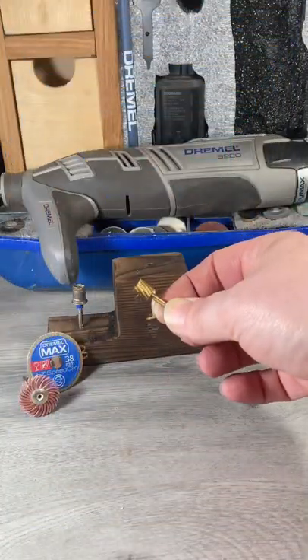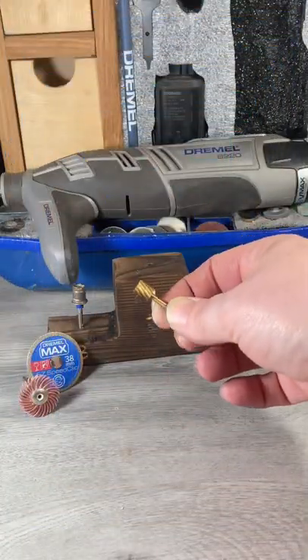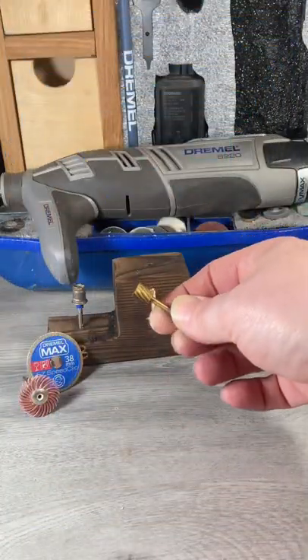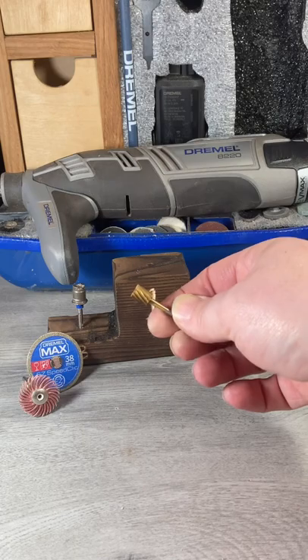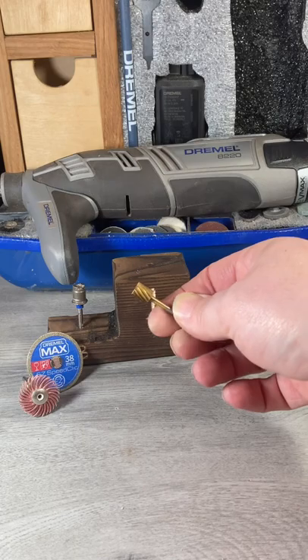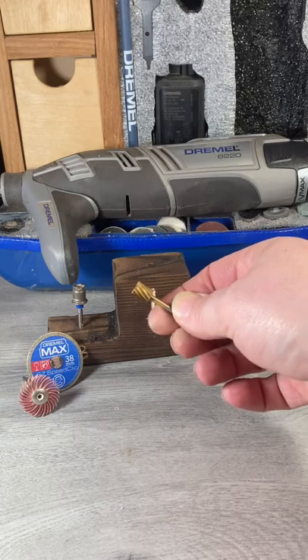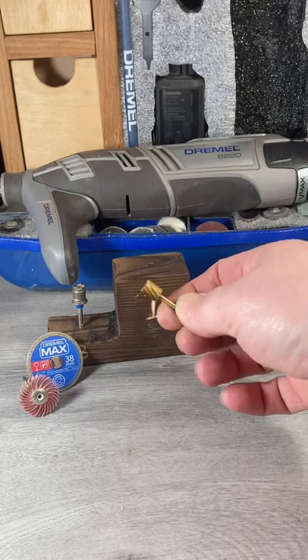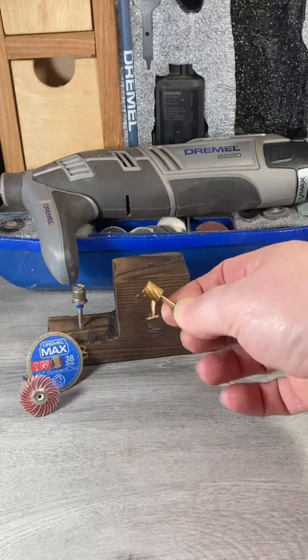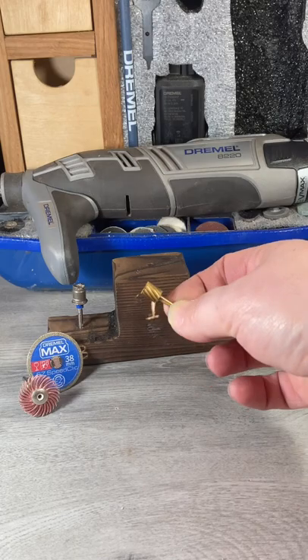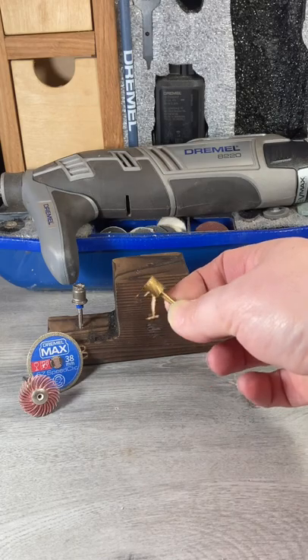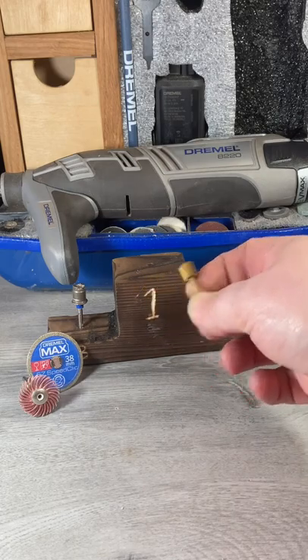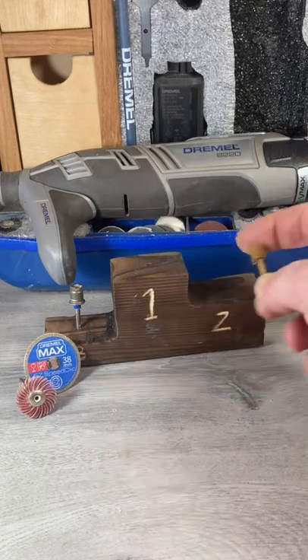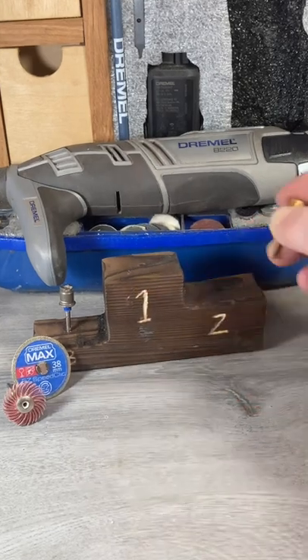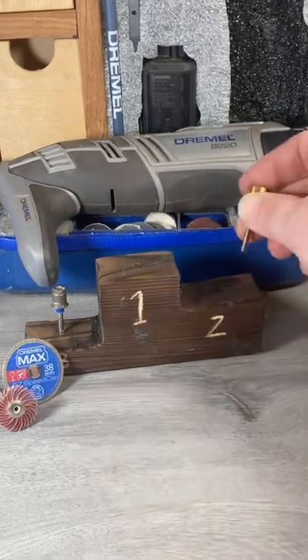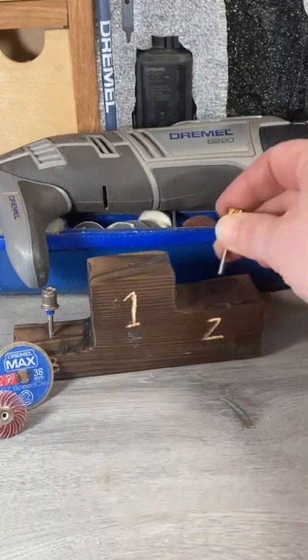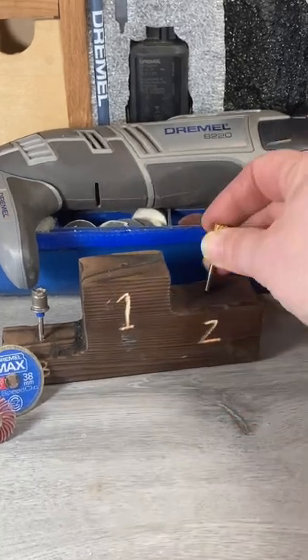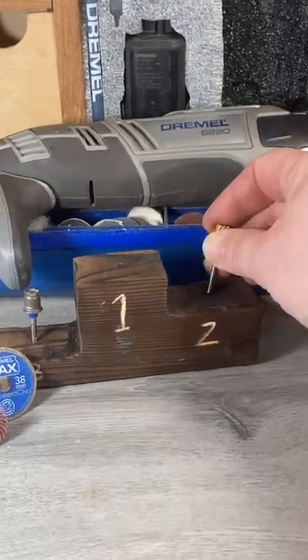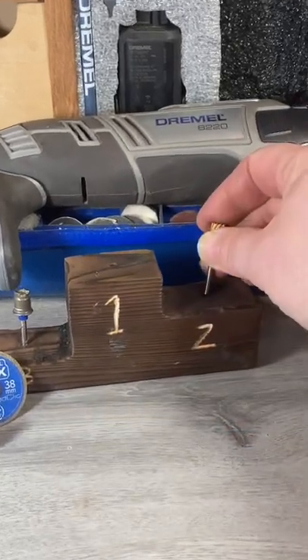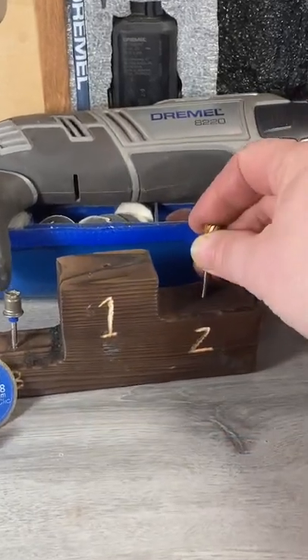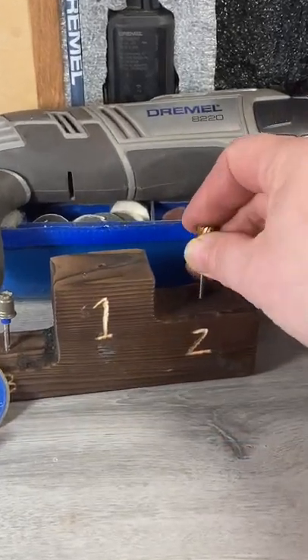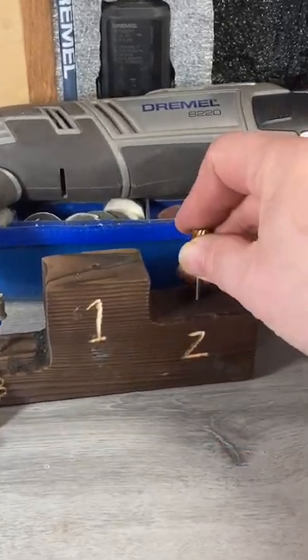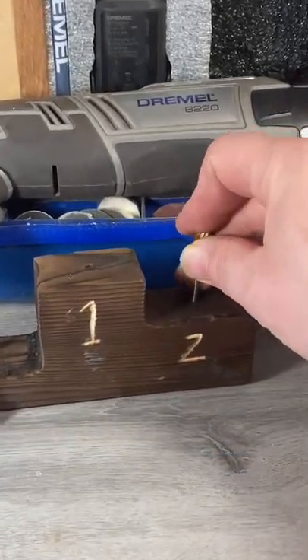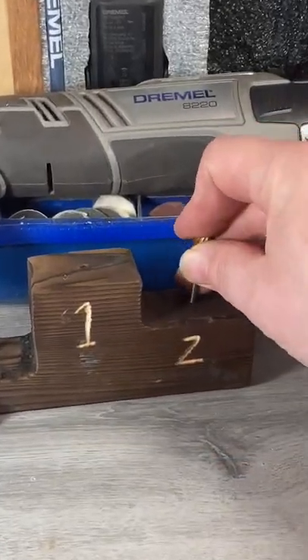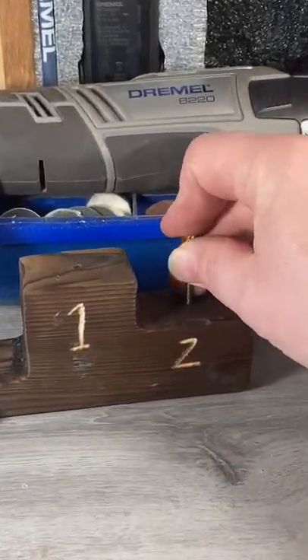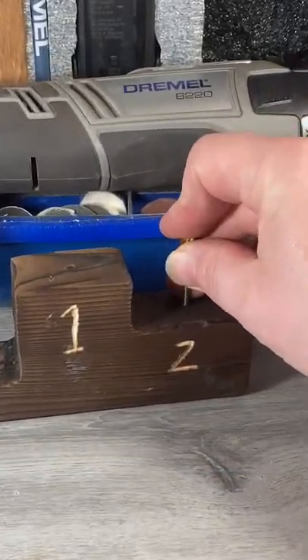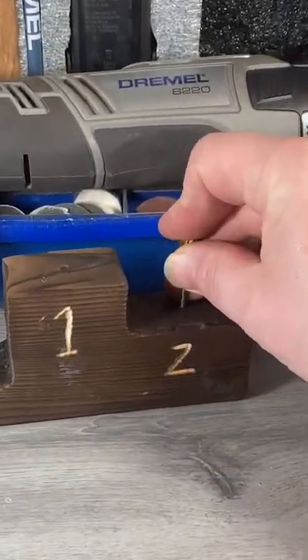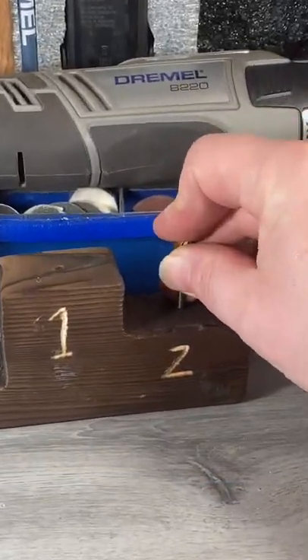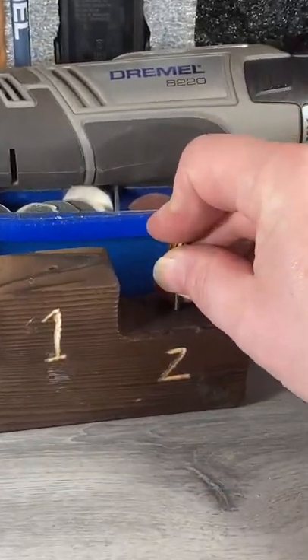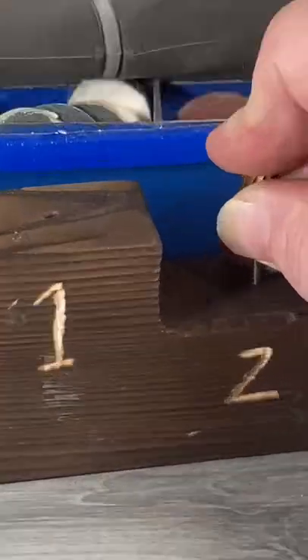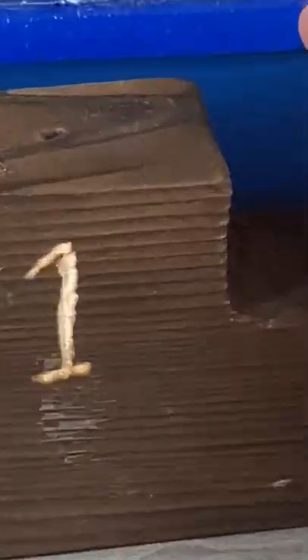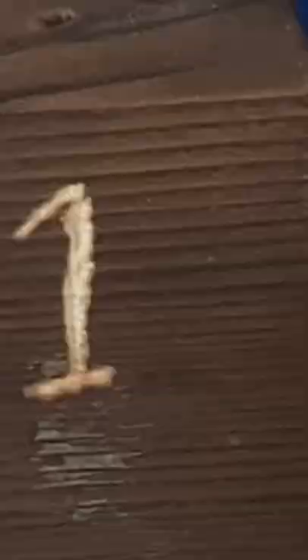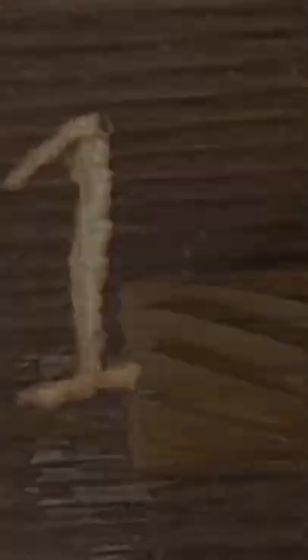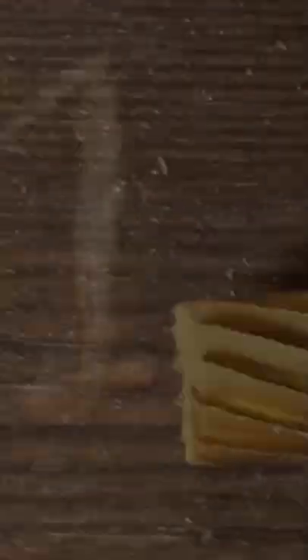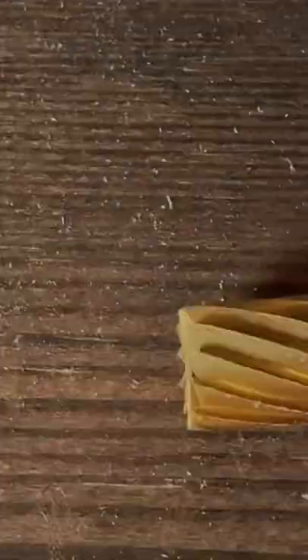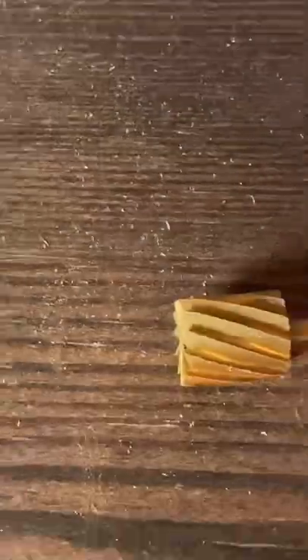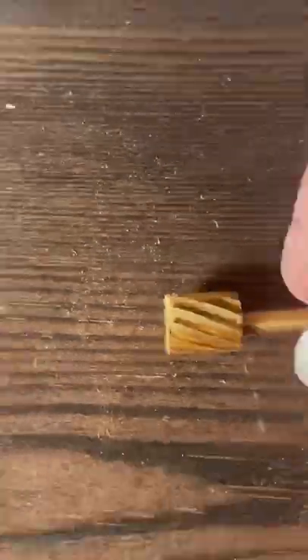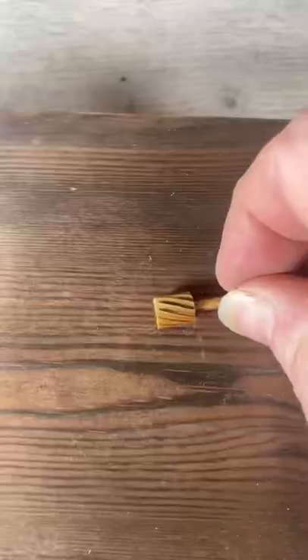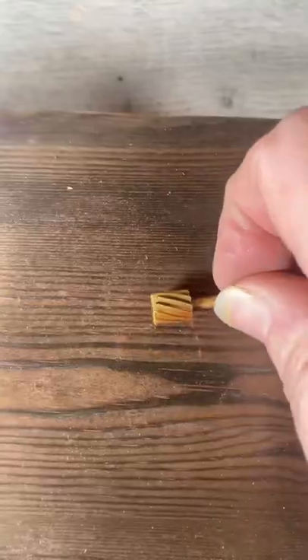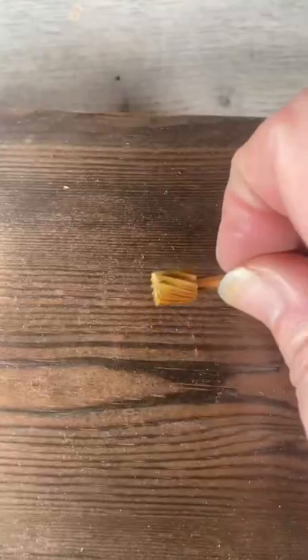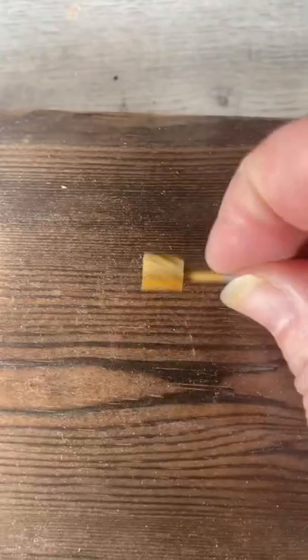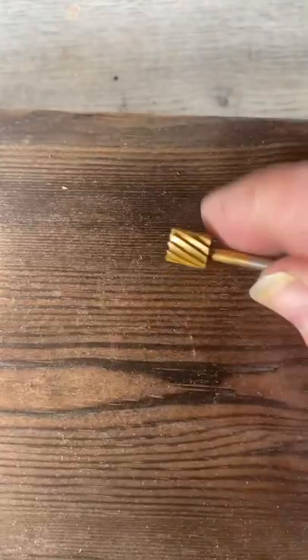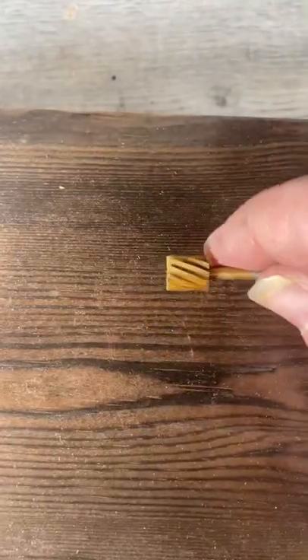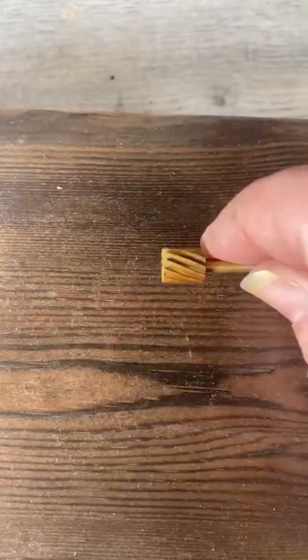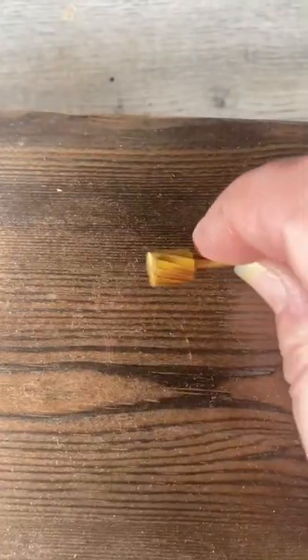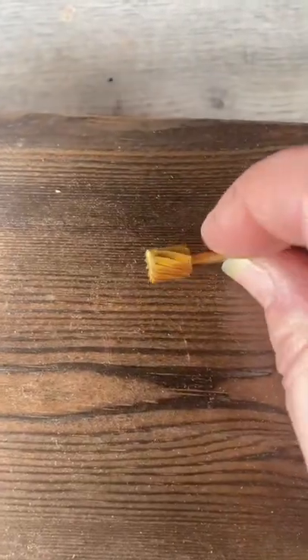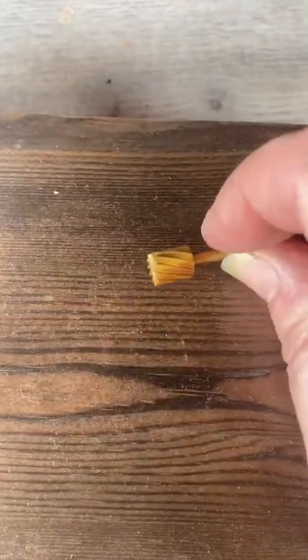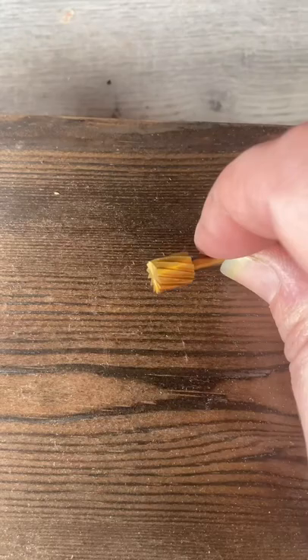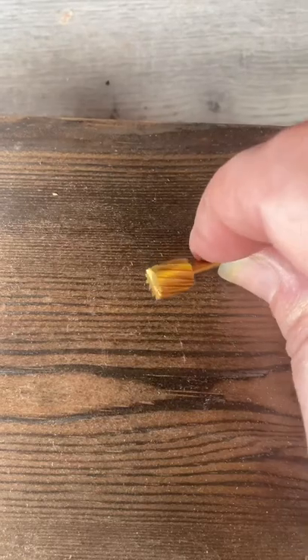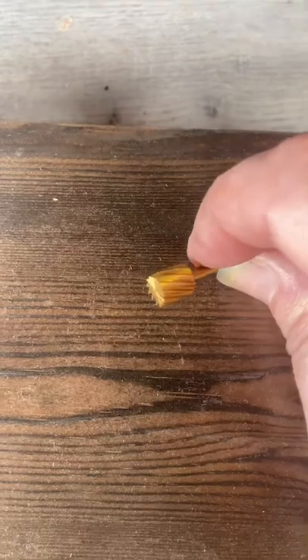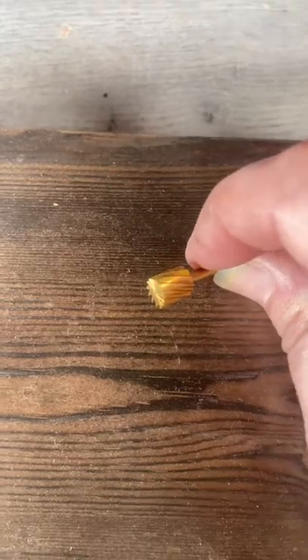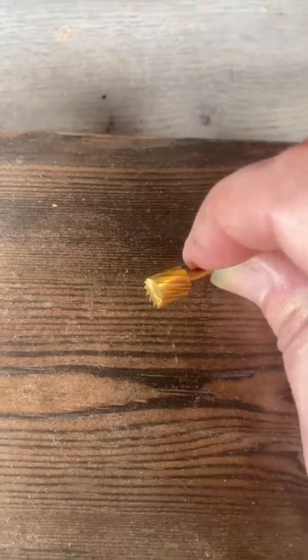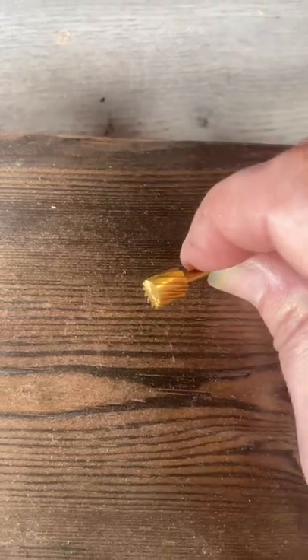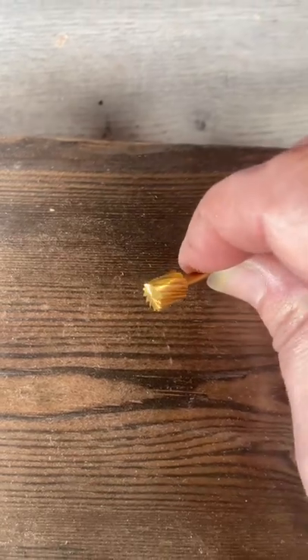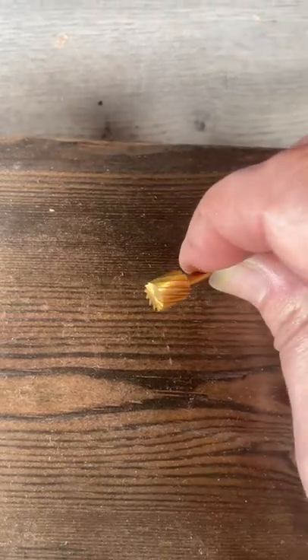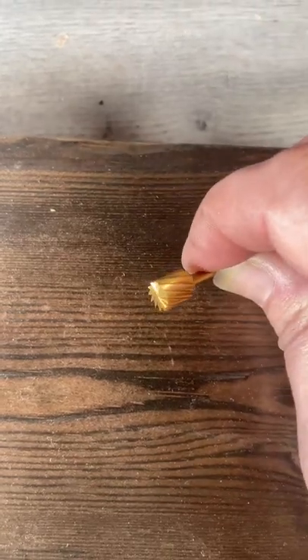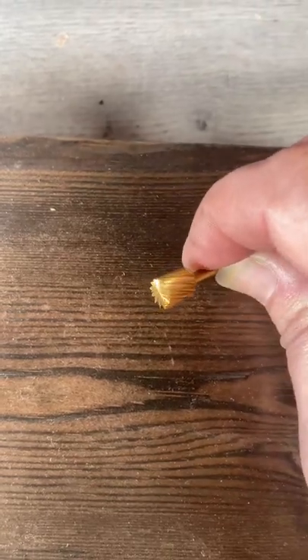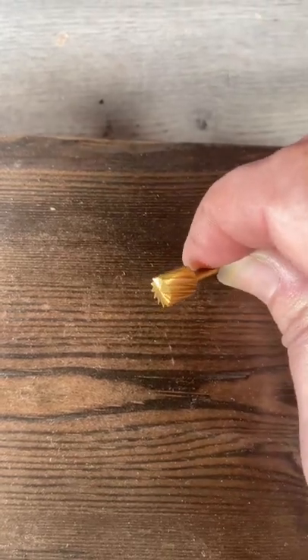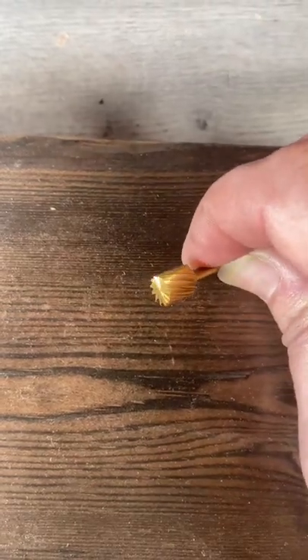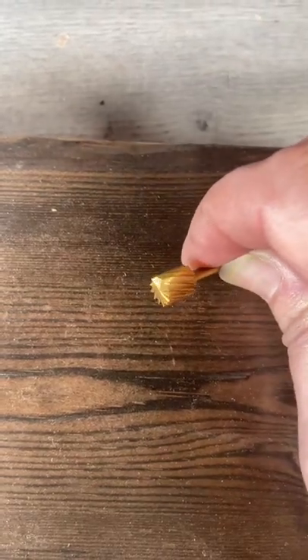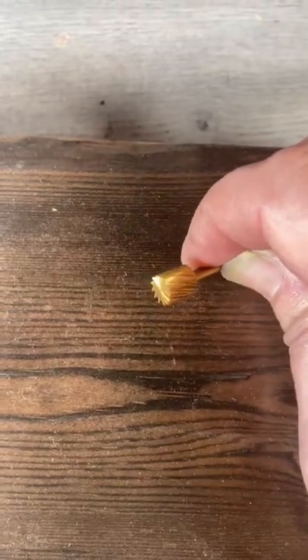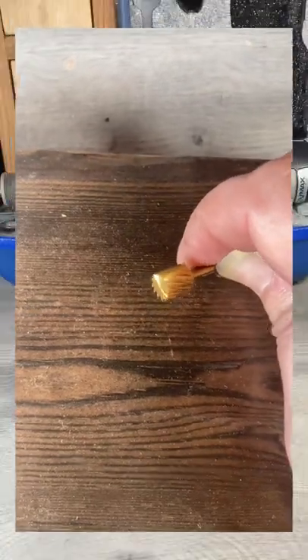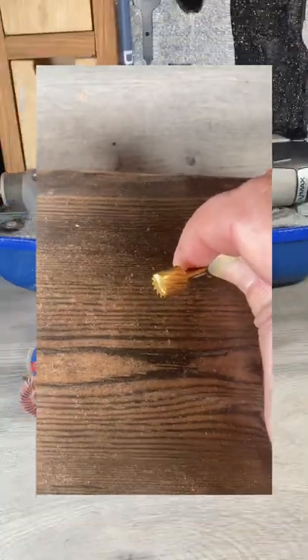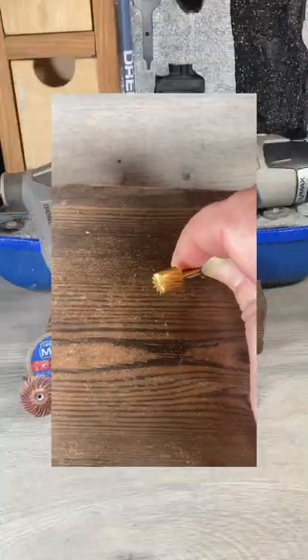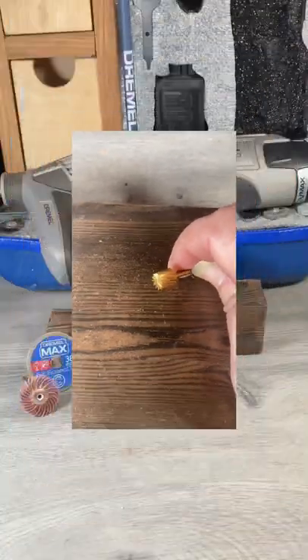At number two we have the Dremel max carving bit. I use this to hog out wood to shape my pieces — it's very versatile.